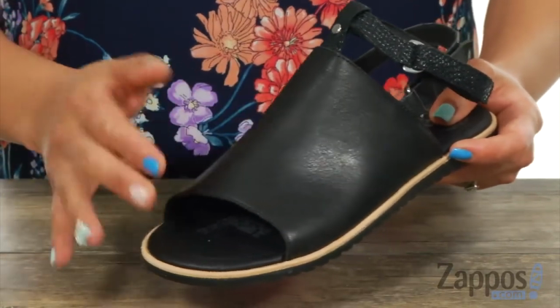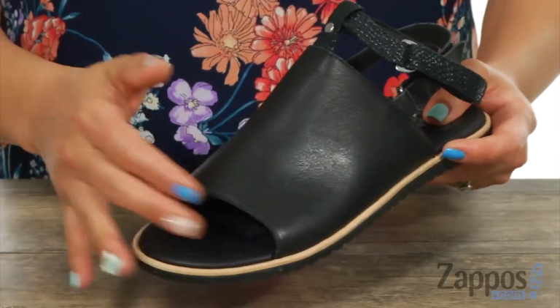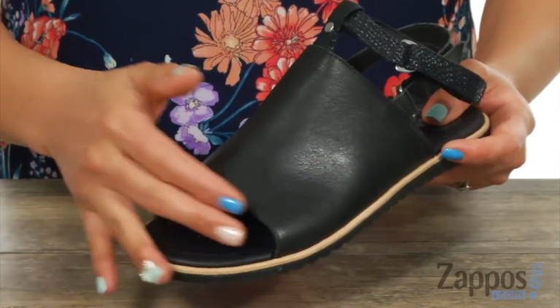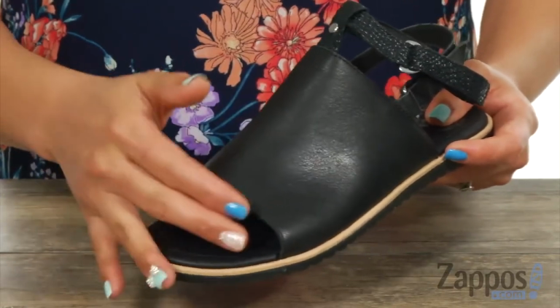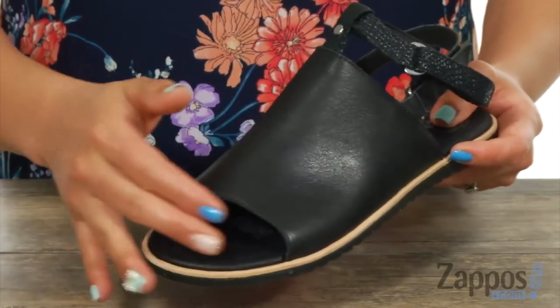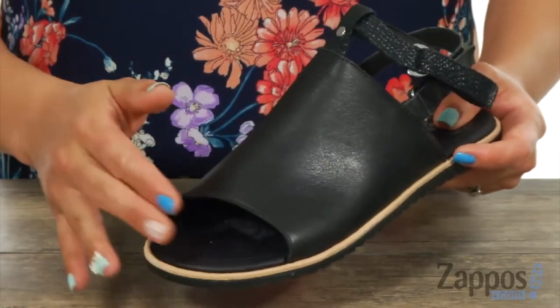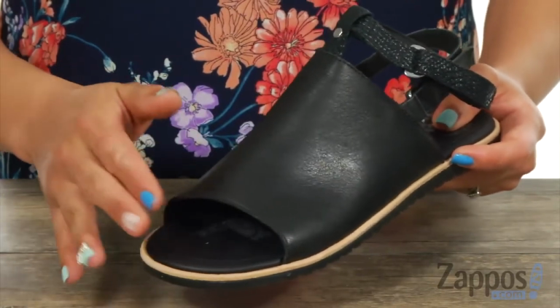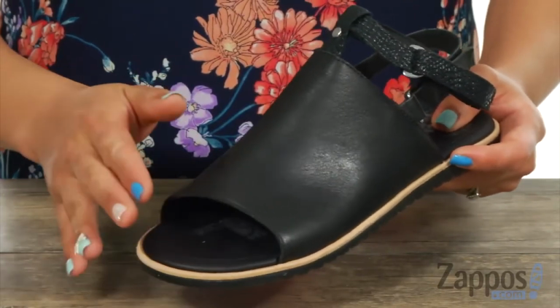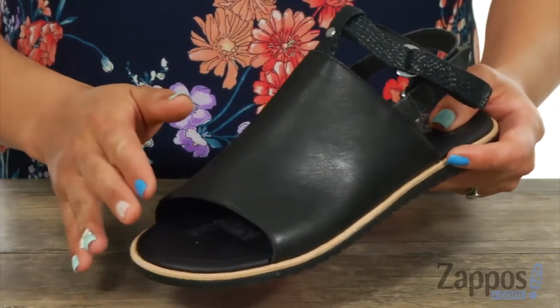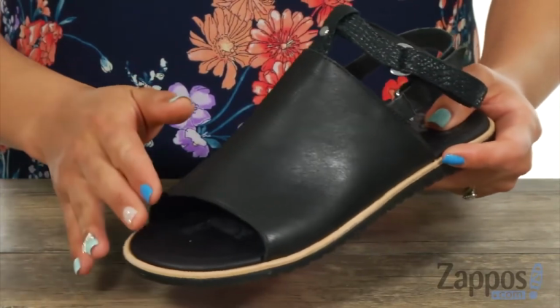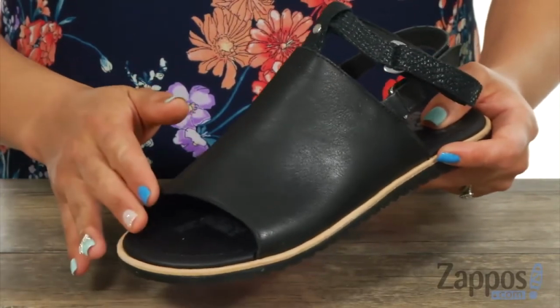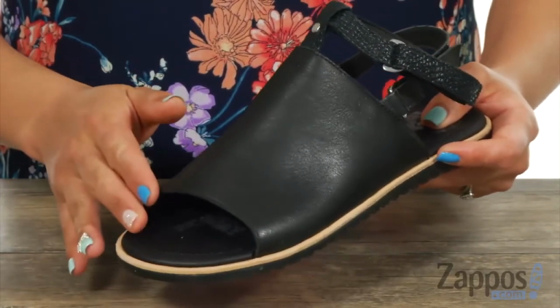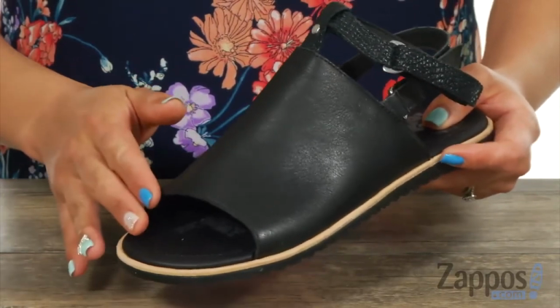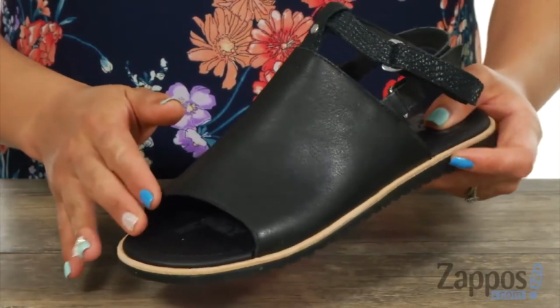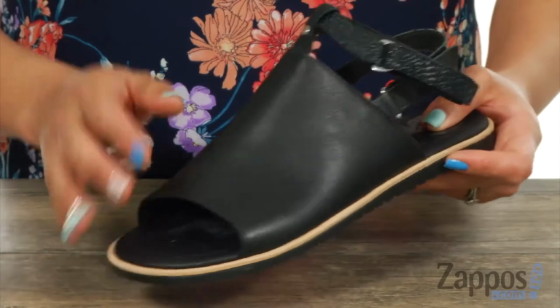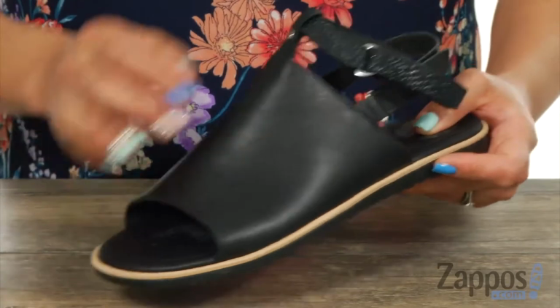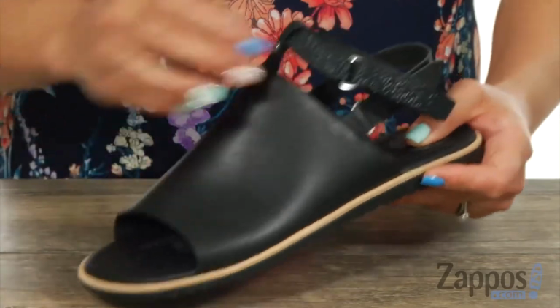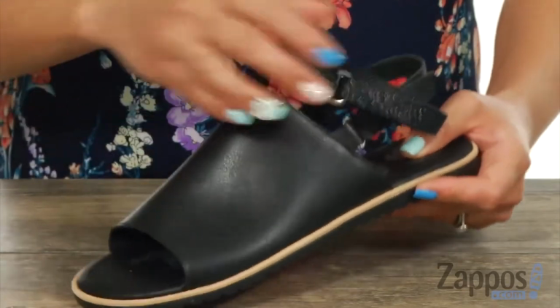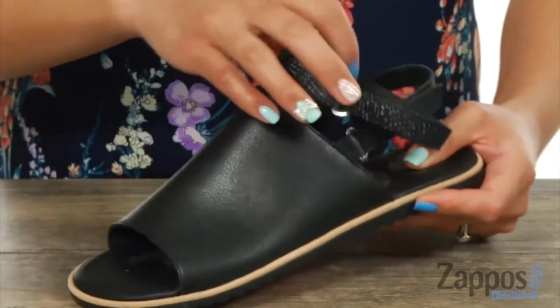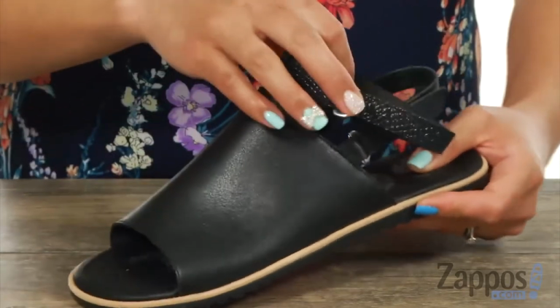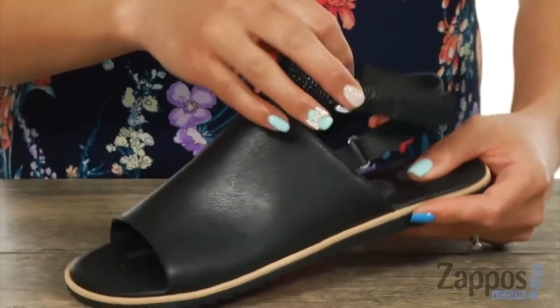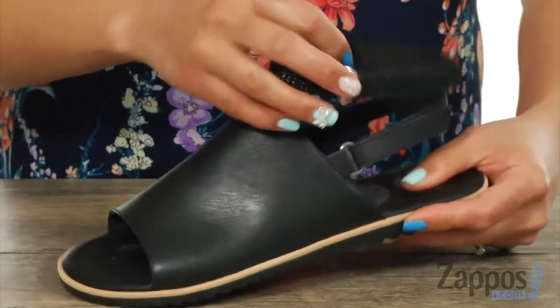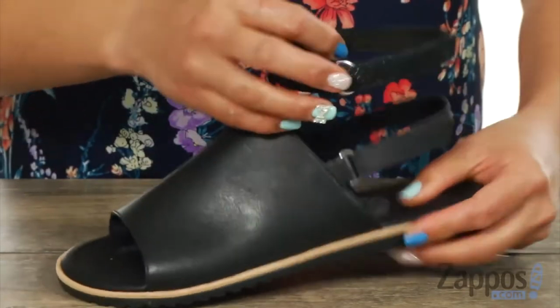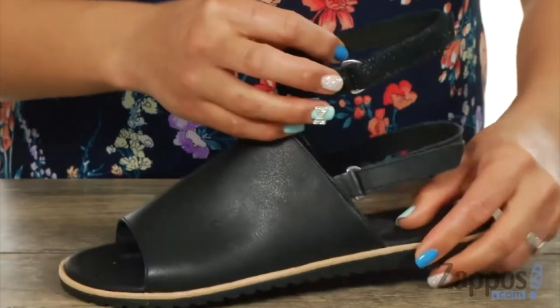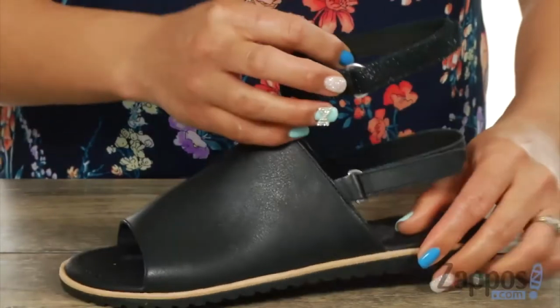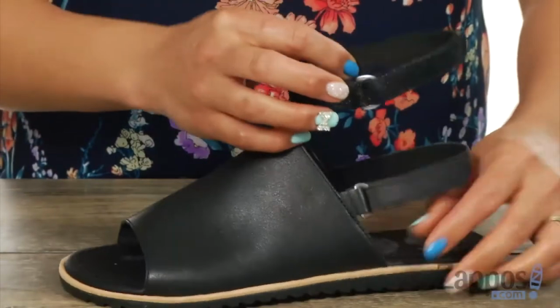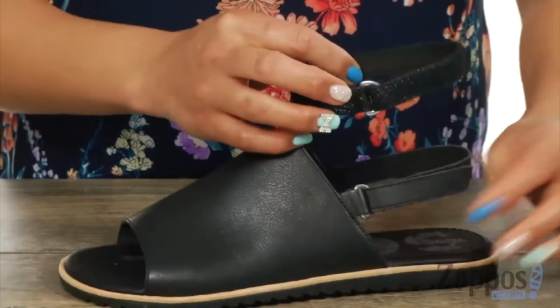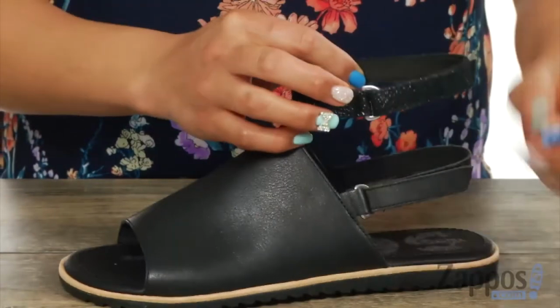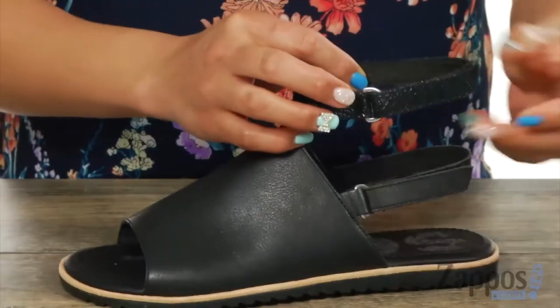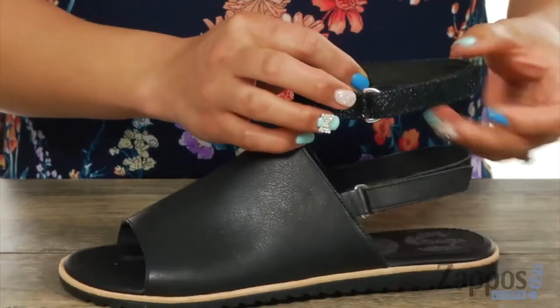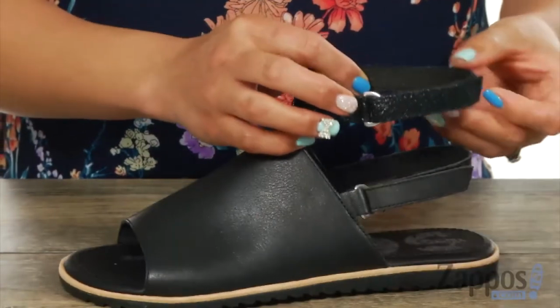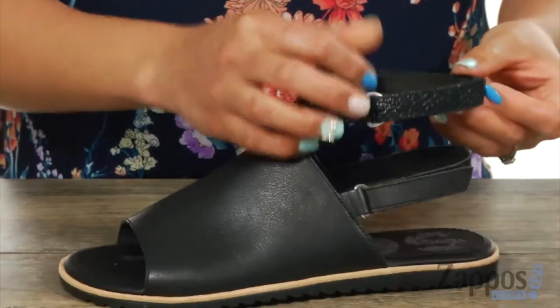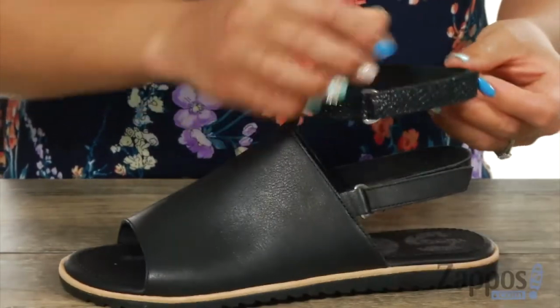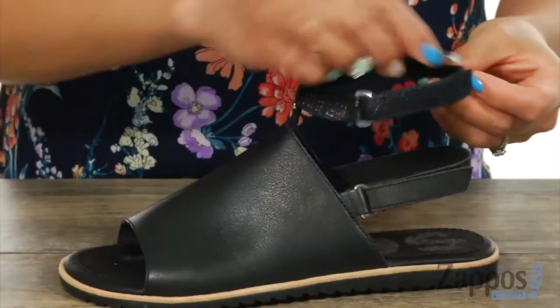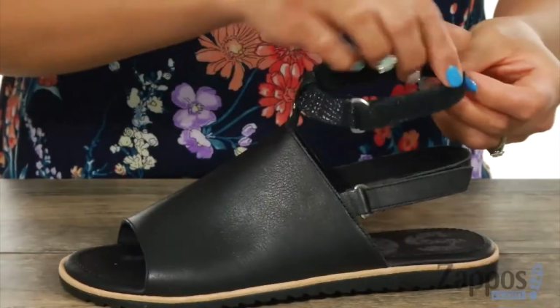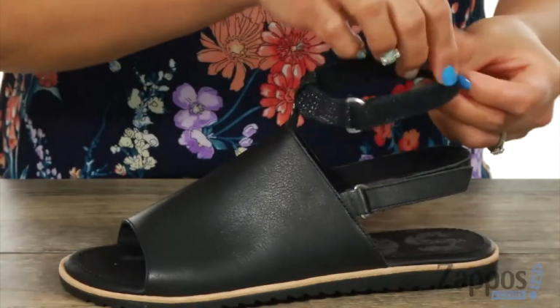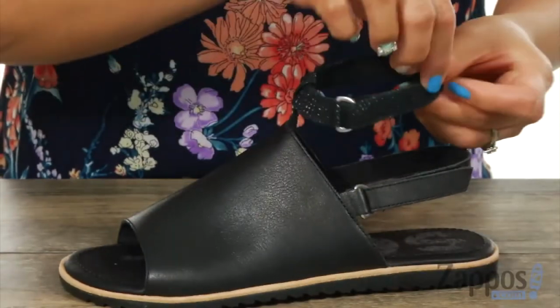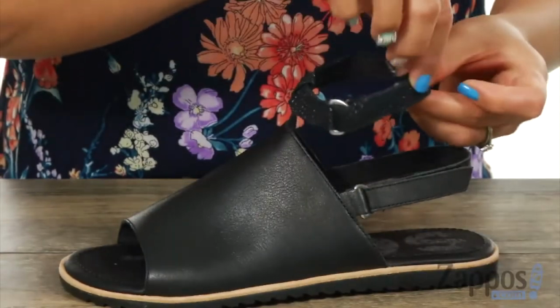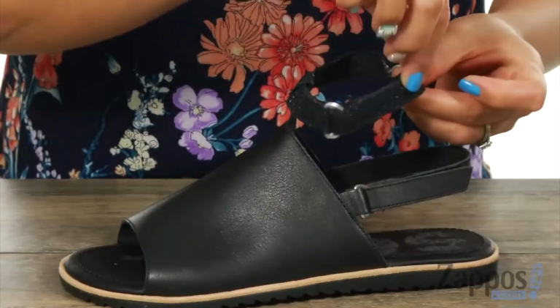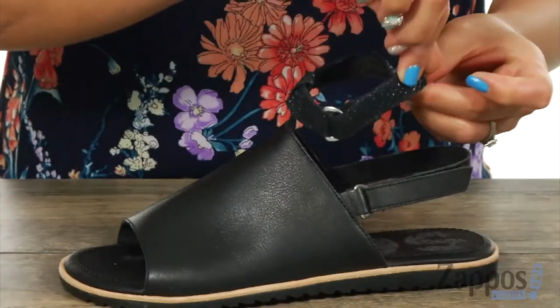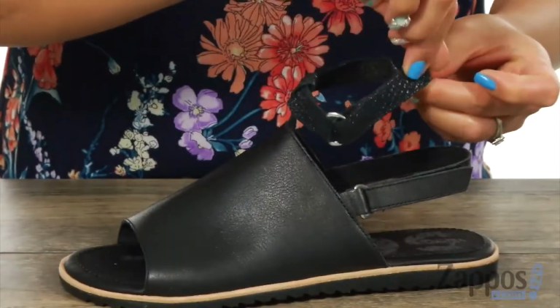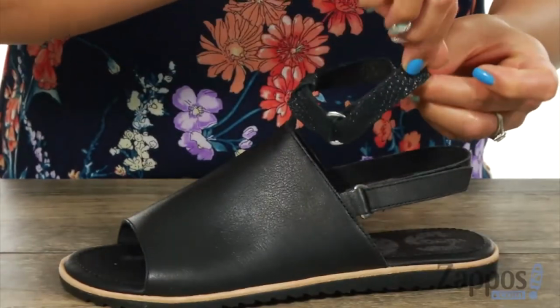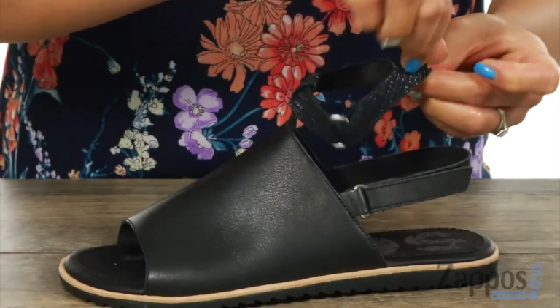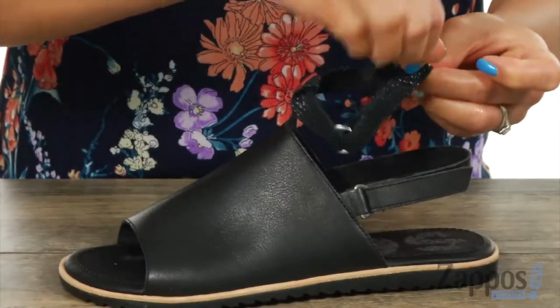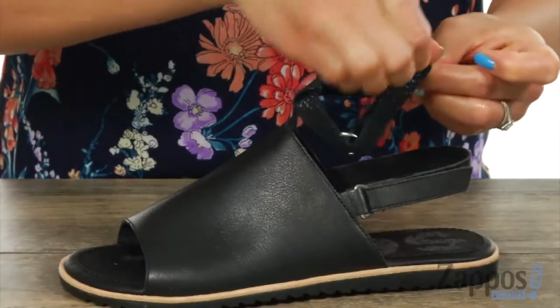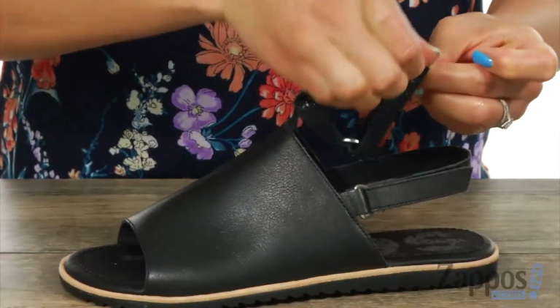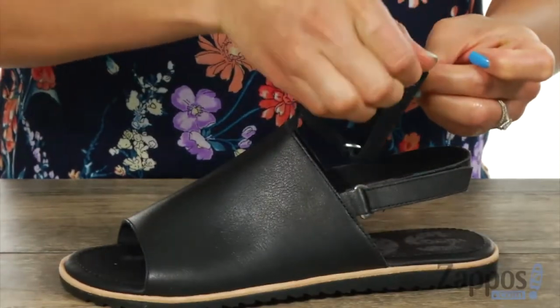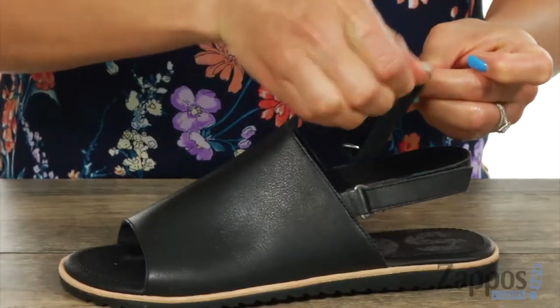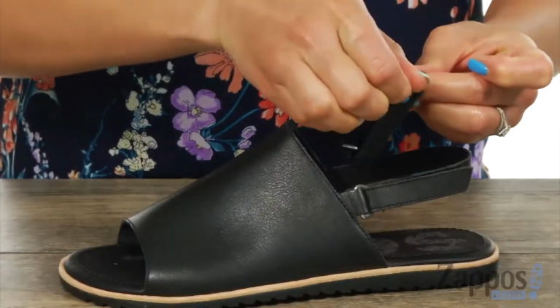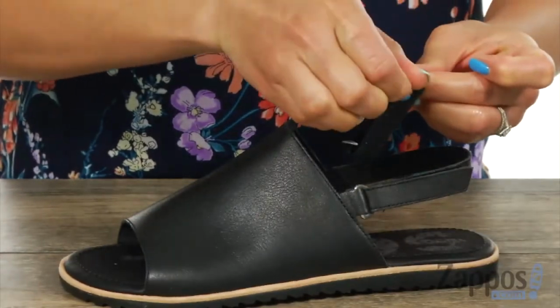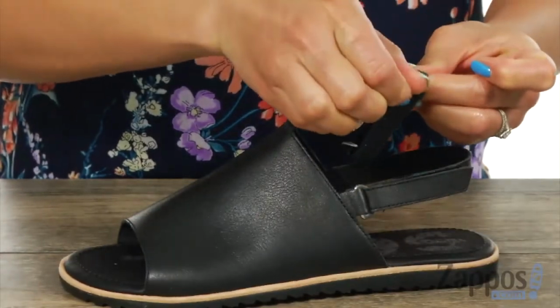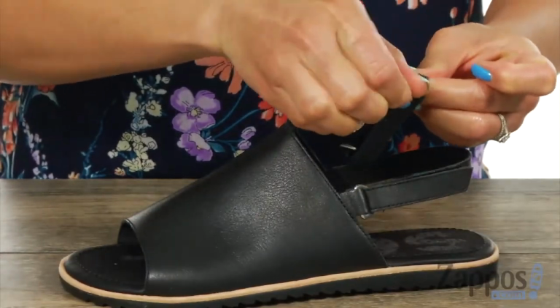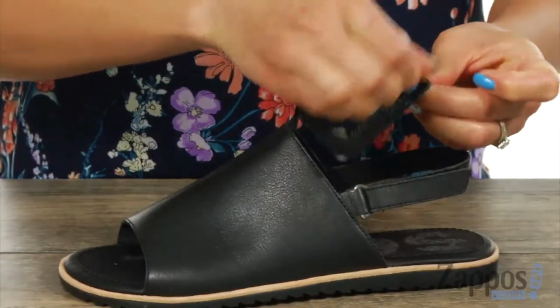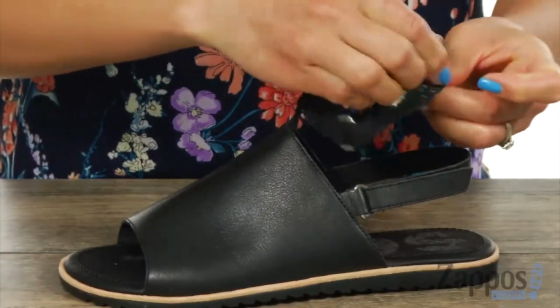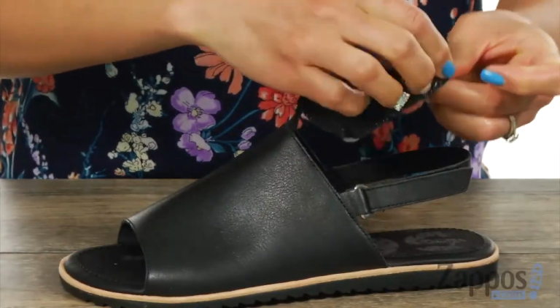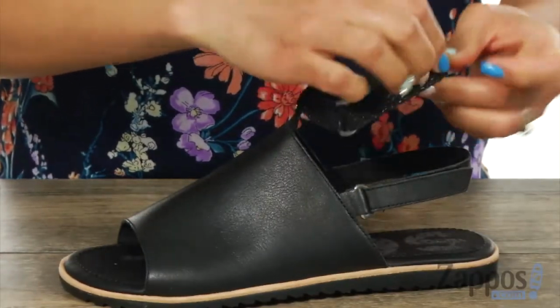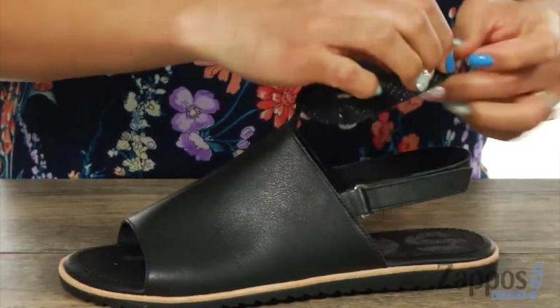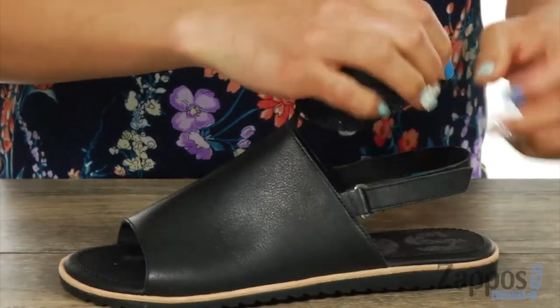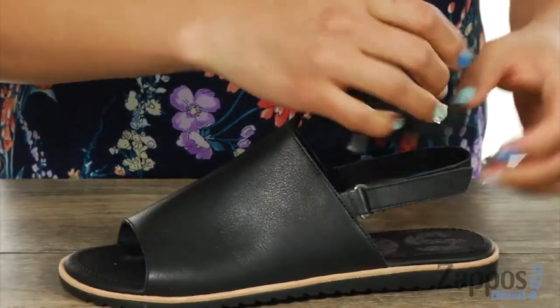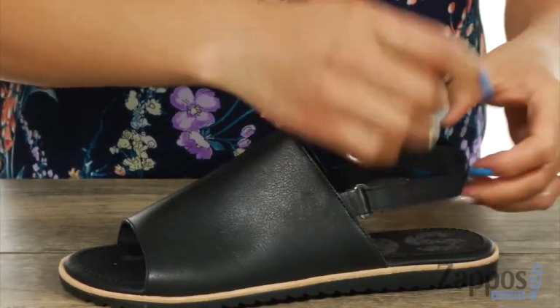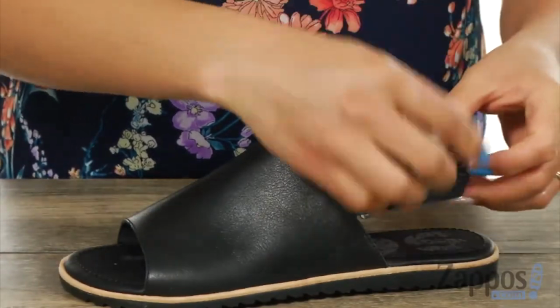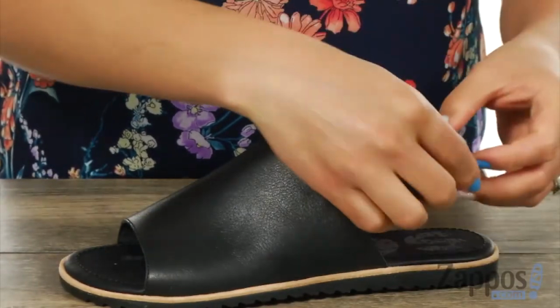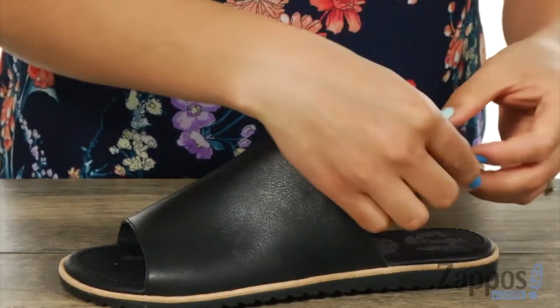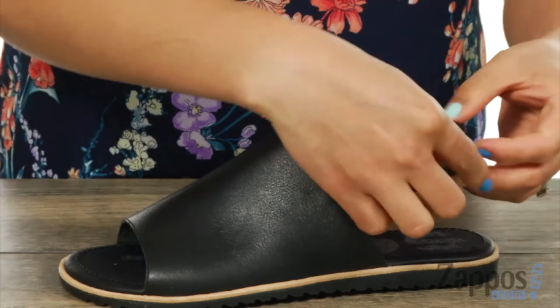There's major peep toe action. And at the top, look how adorable this is — you have this hook and loose strap that goes around the ankles. It's really cool and also very different.